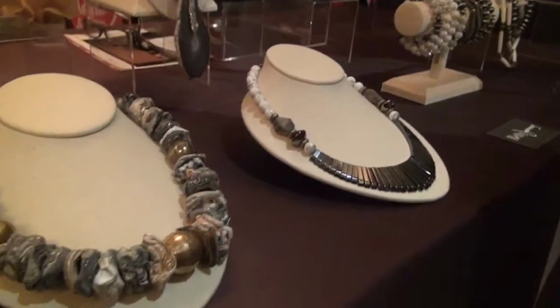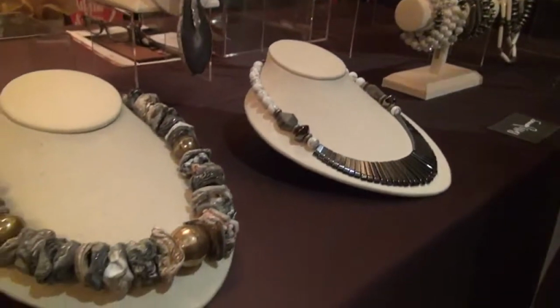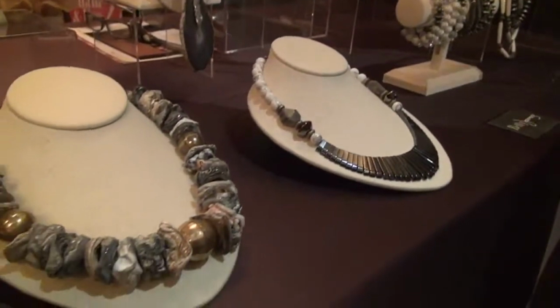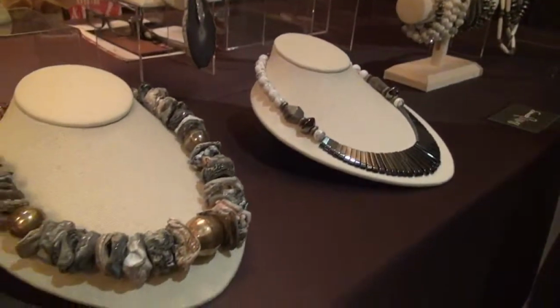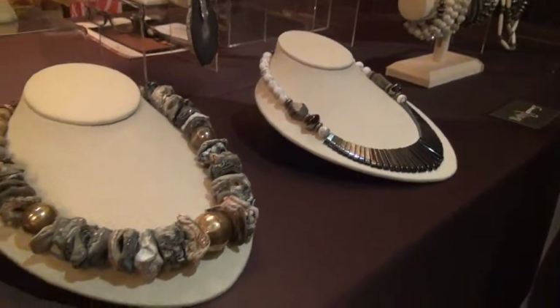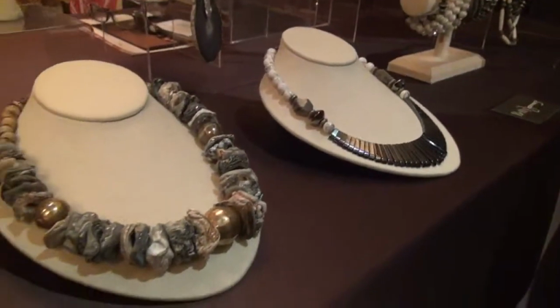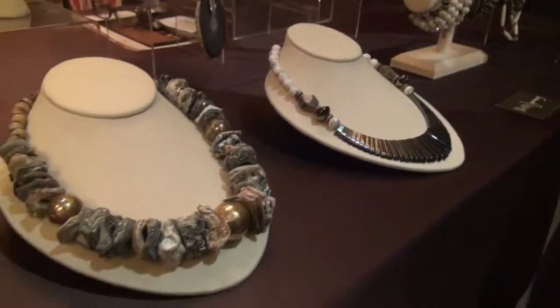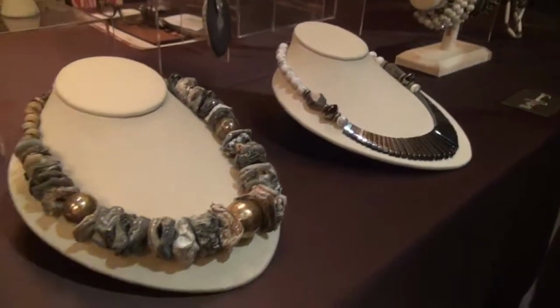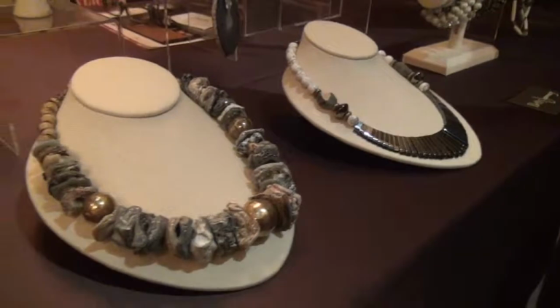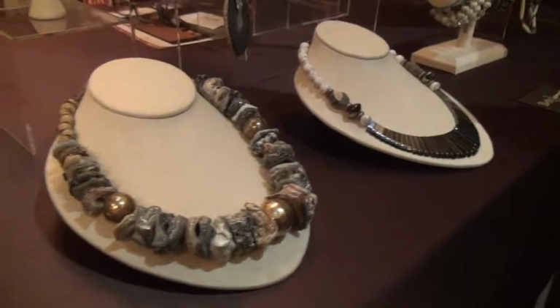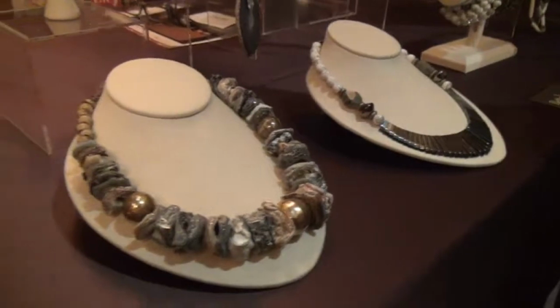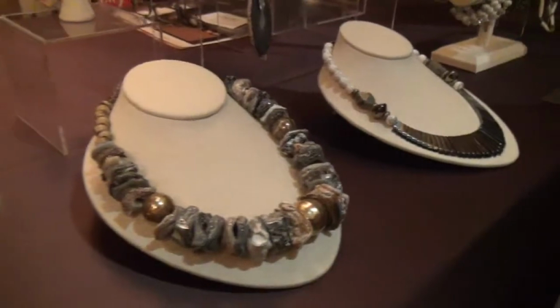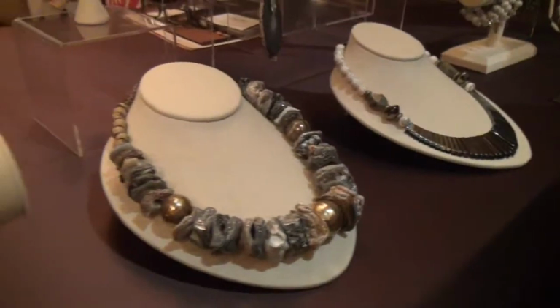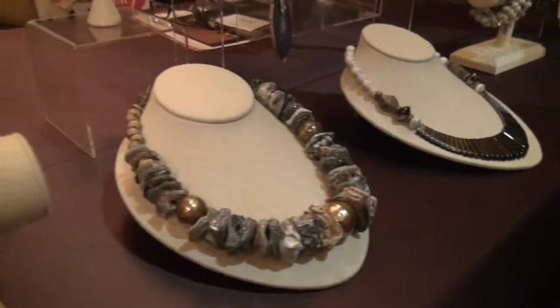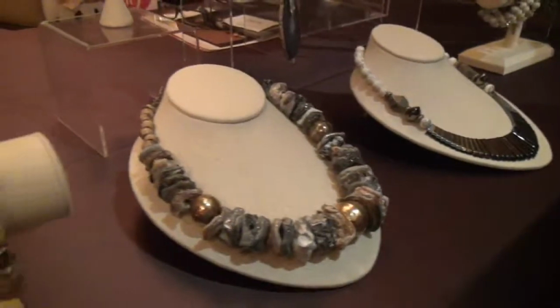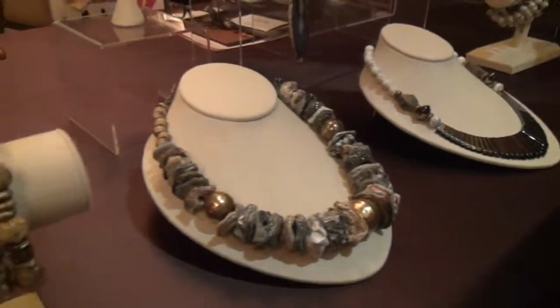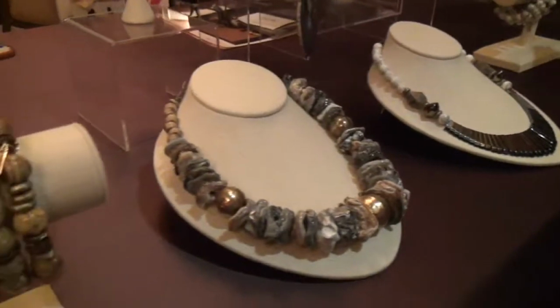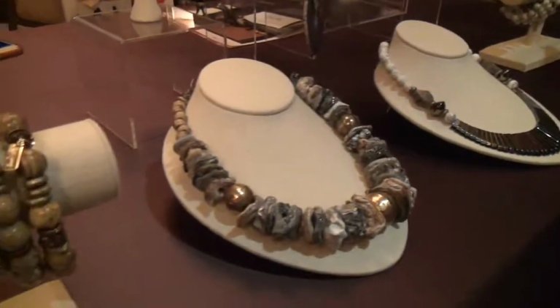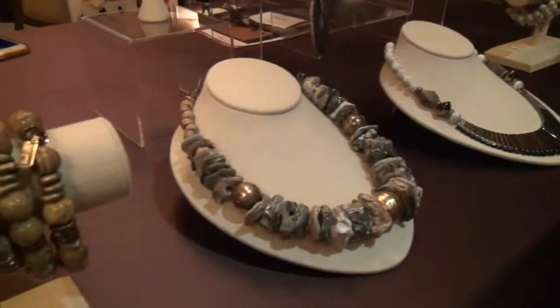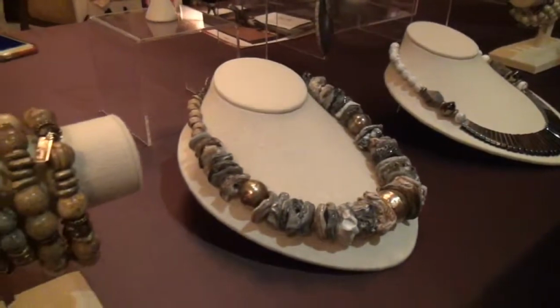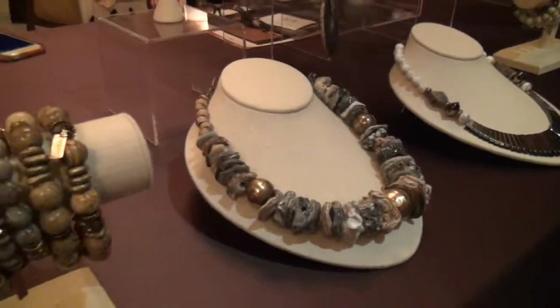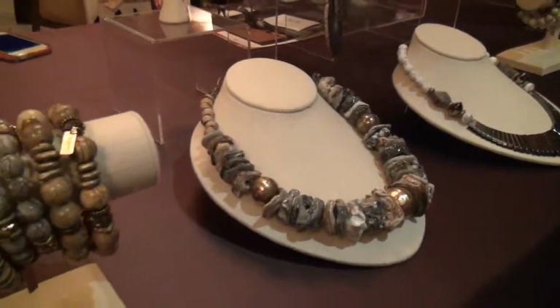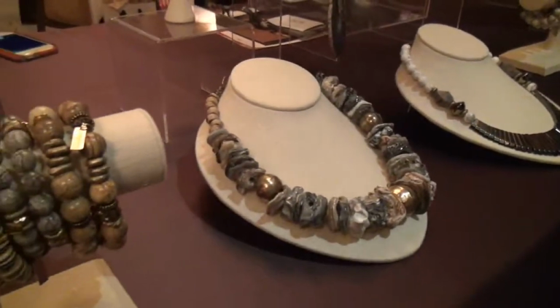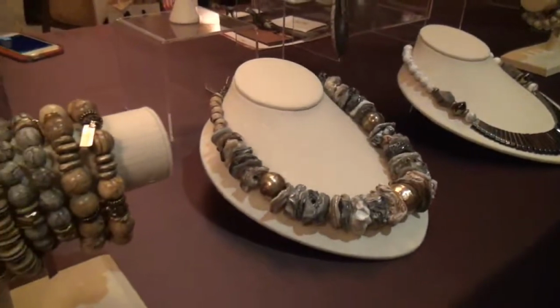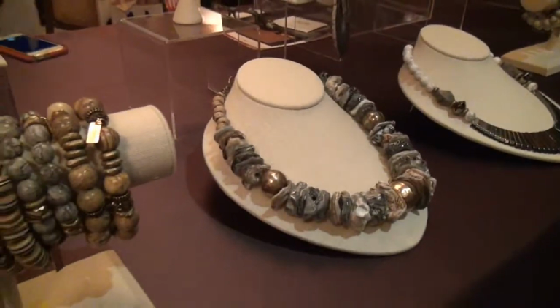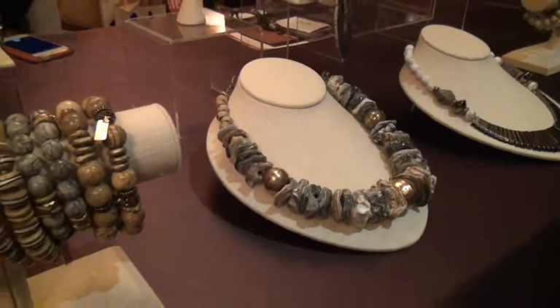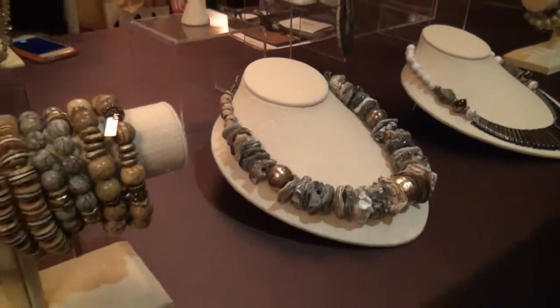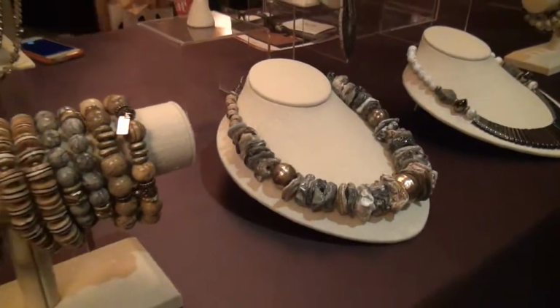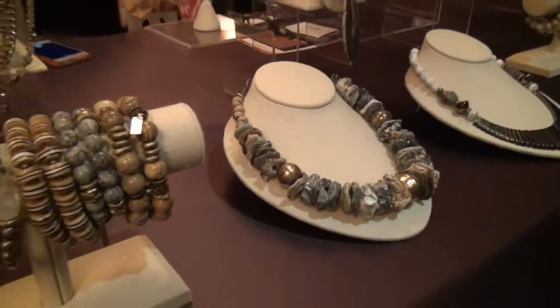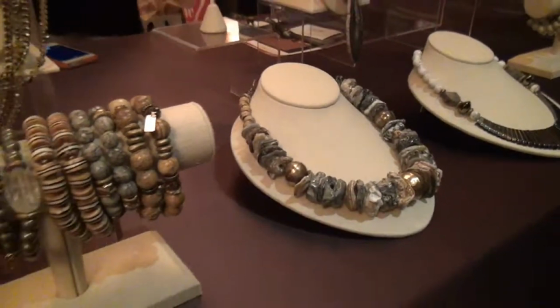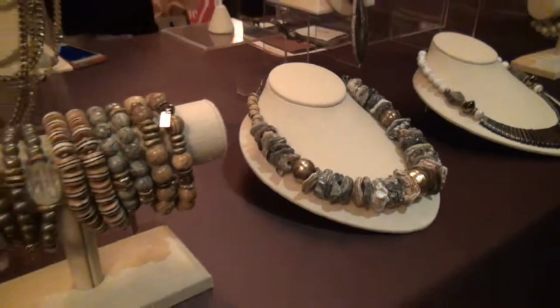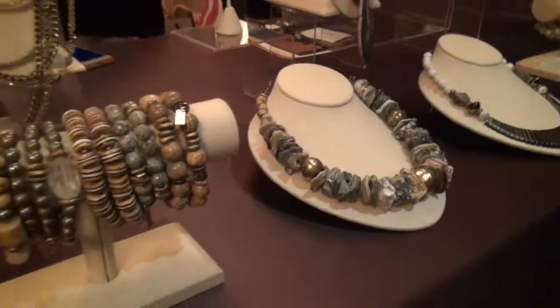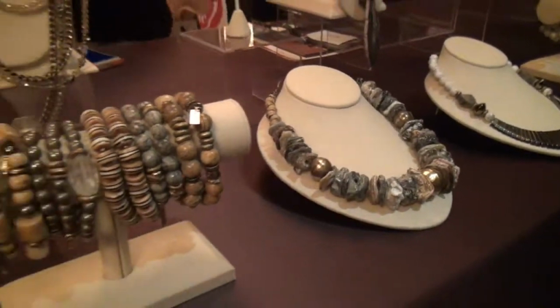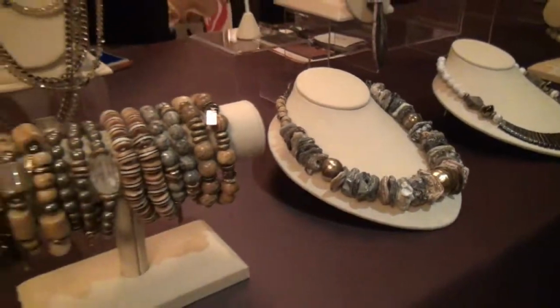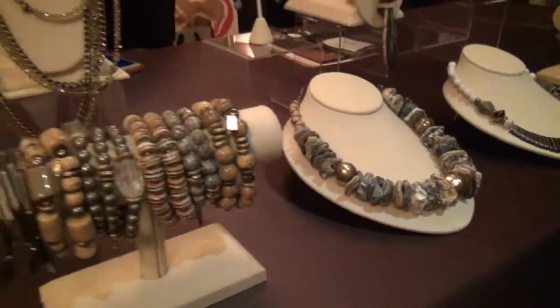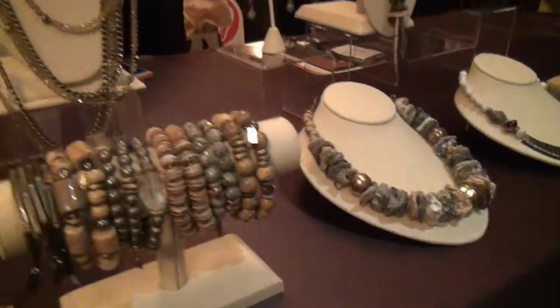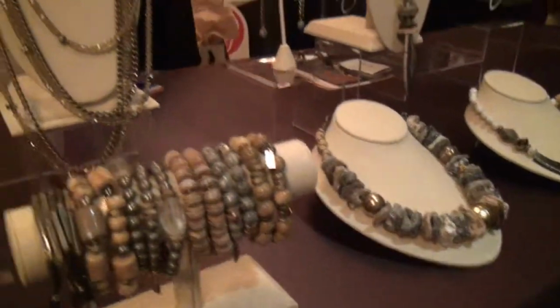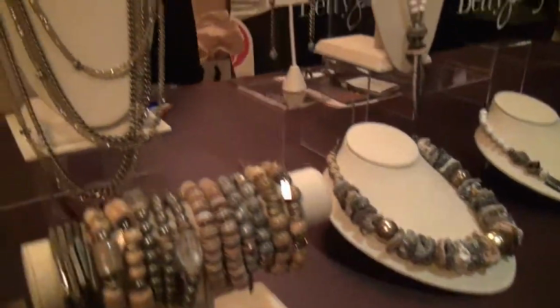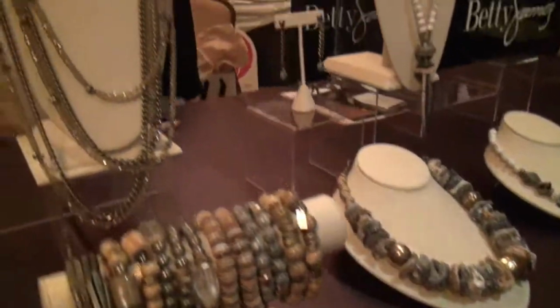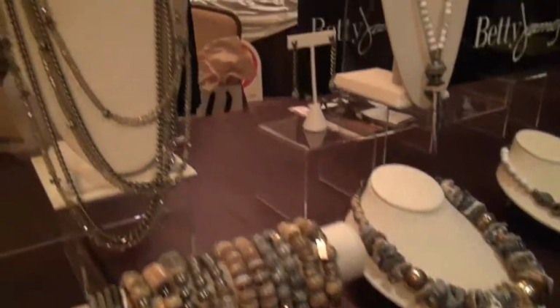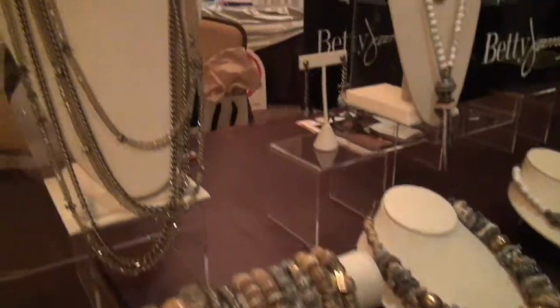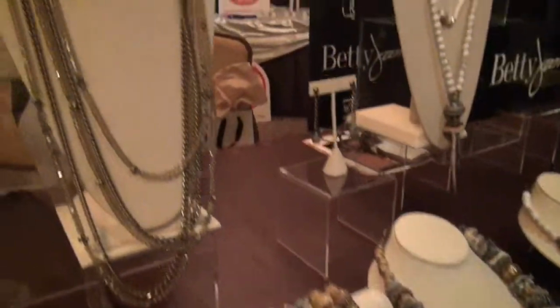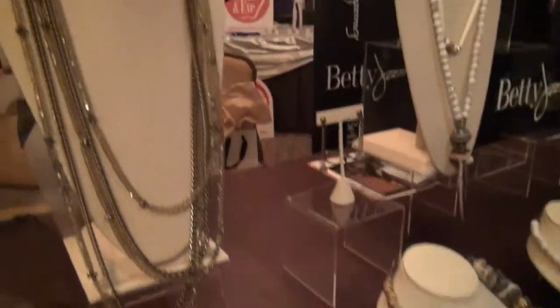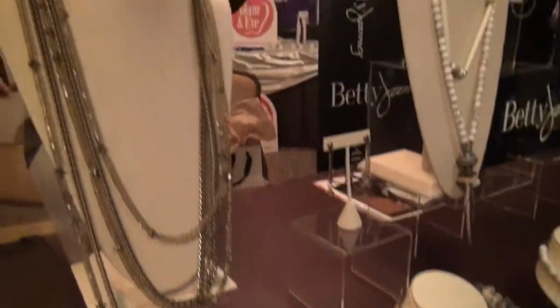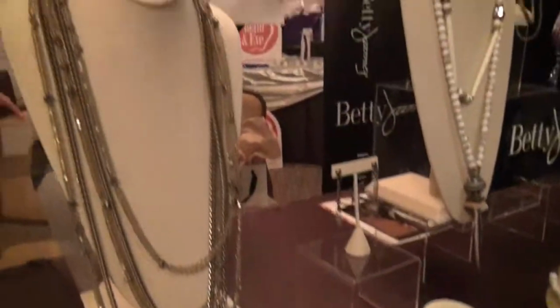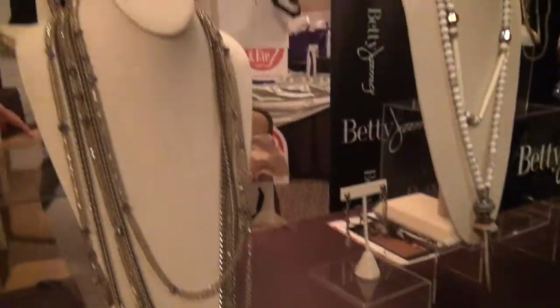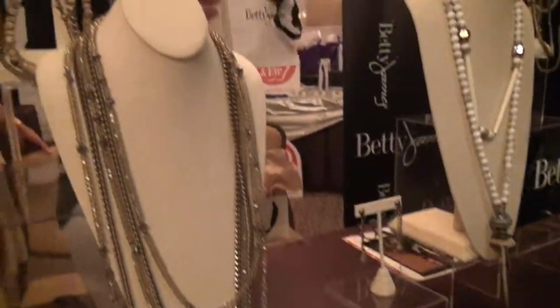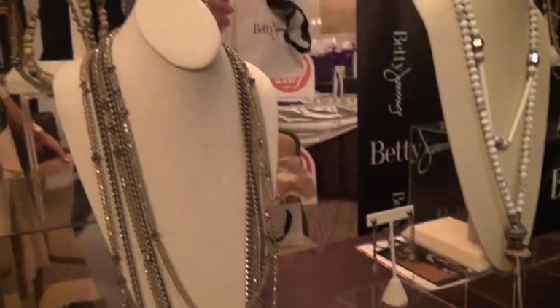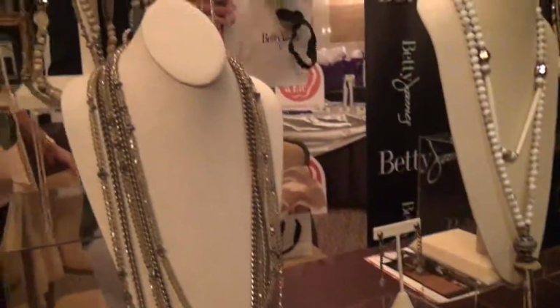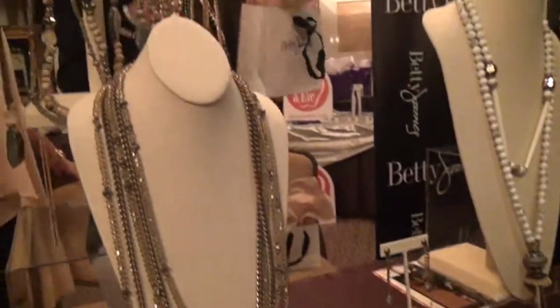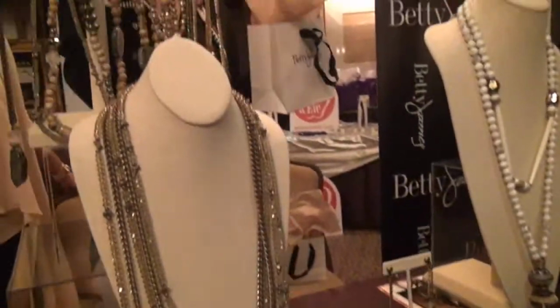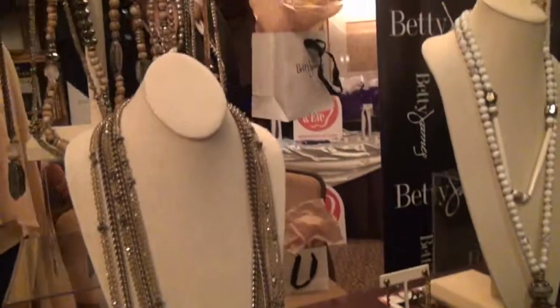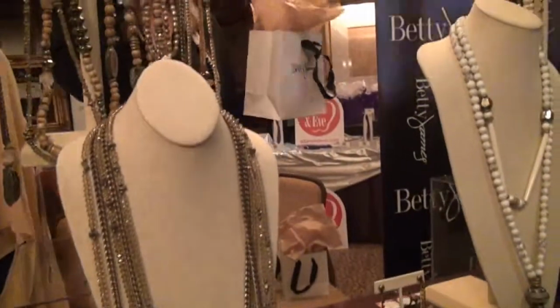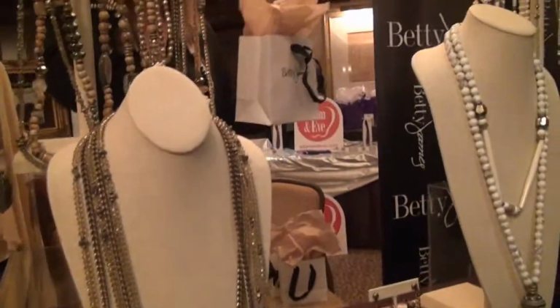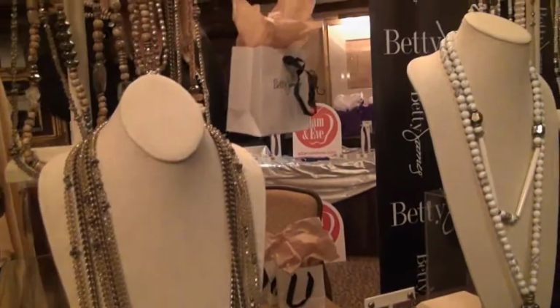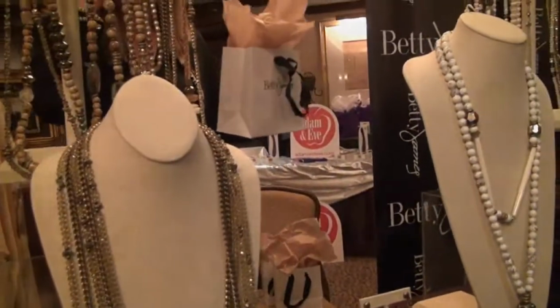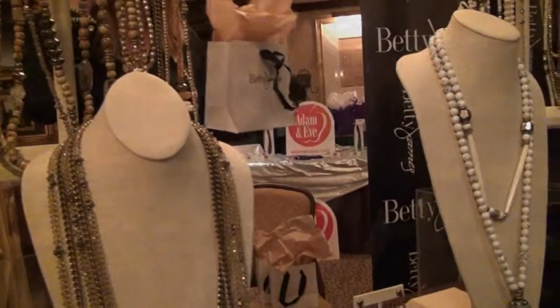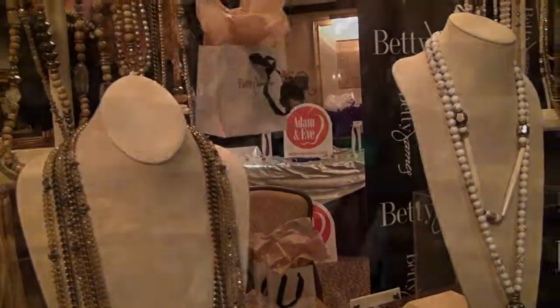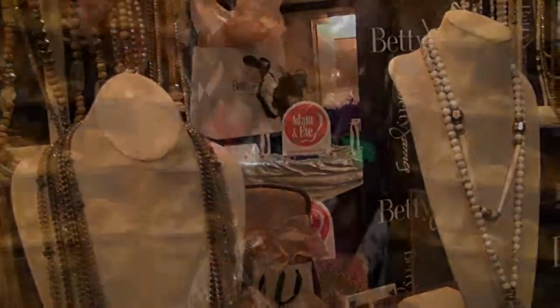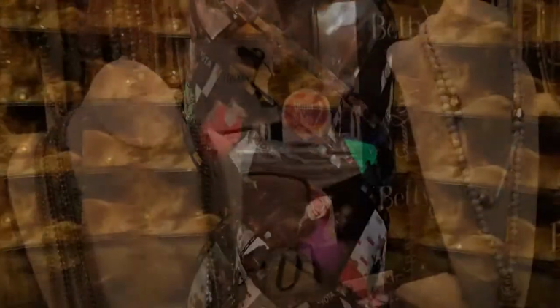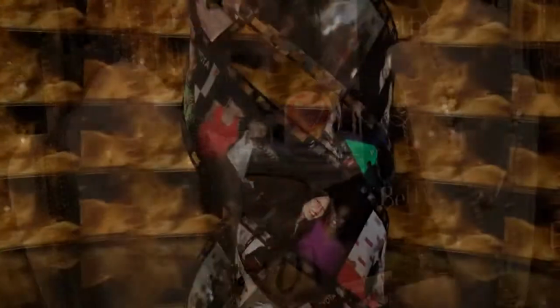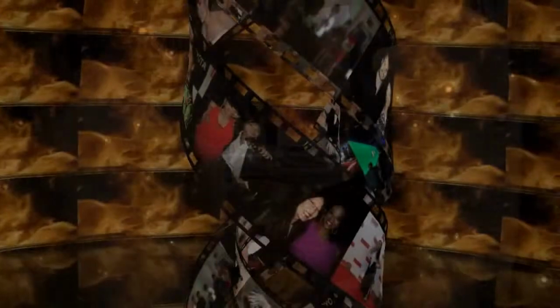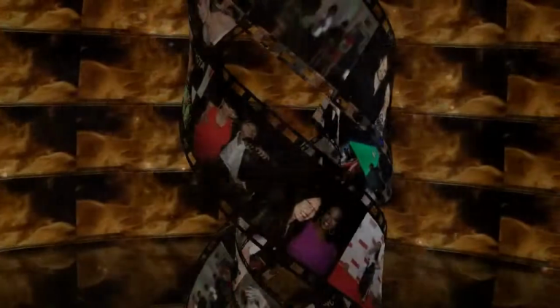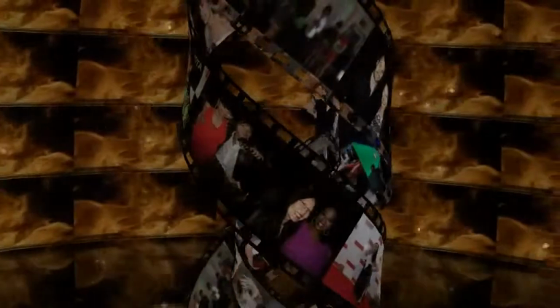So if we want to keep up with this company online, where should we go? Bettyjames.com. Thank you.